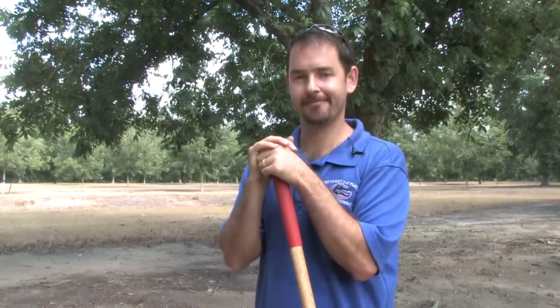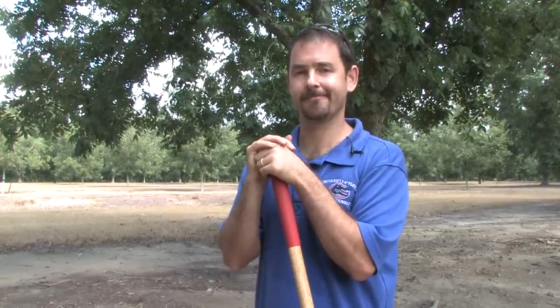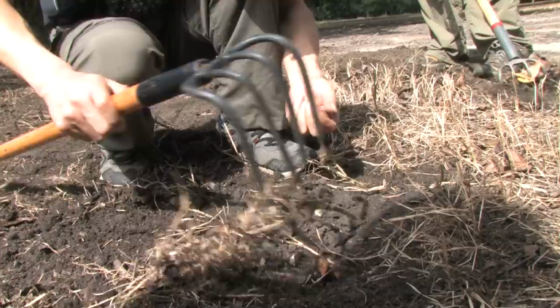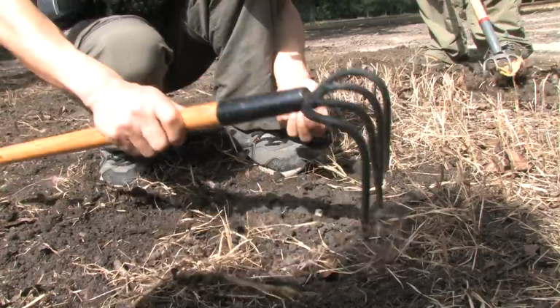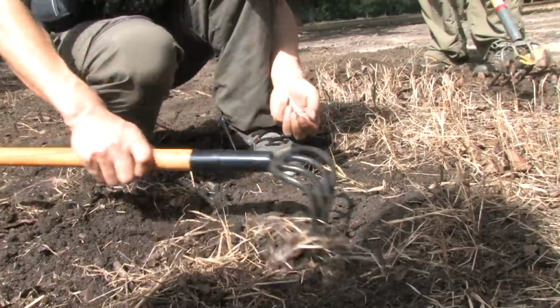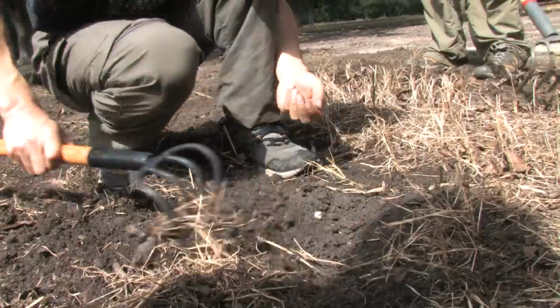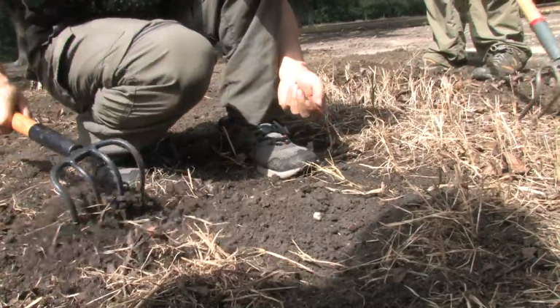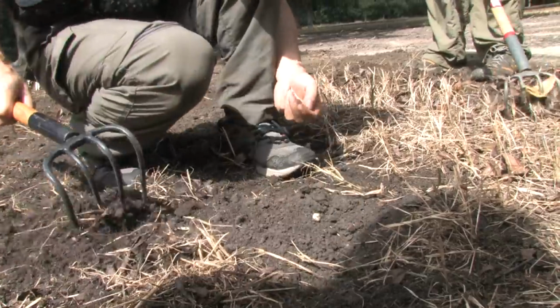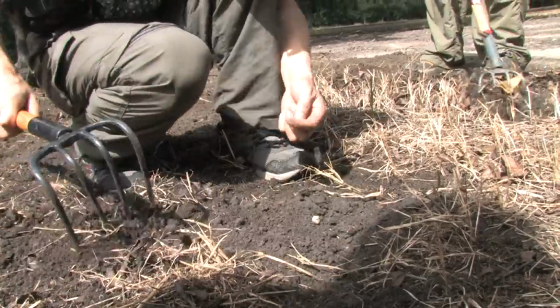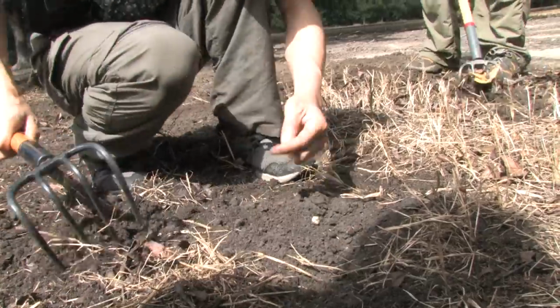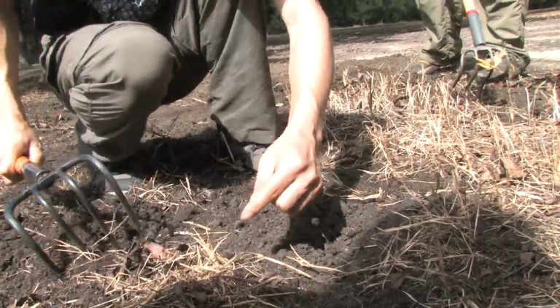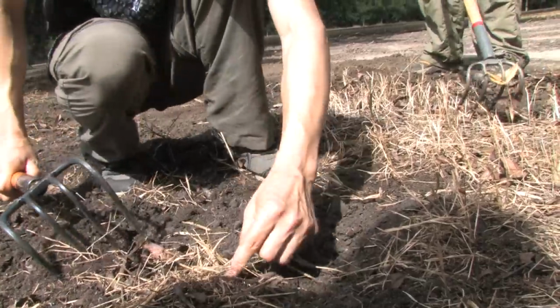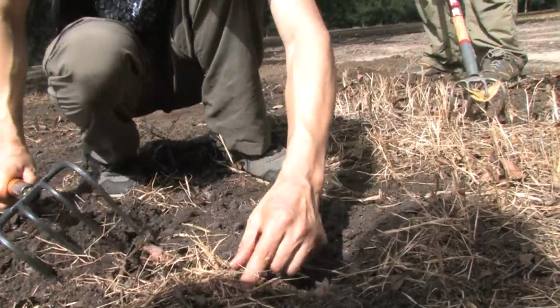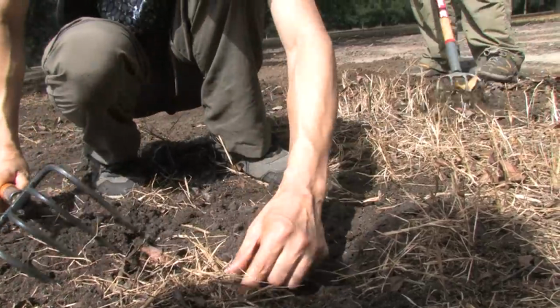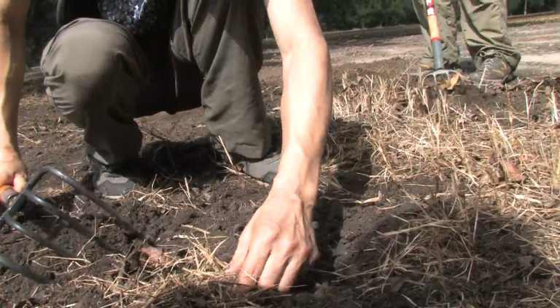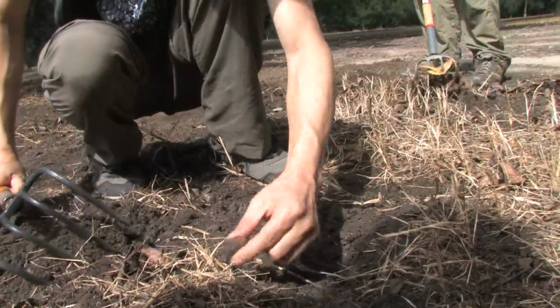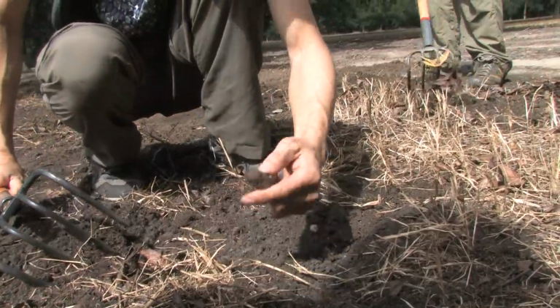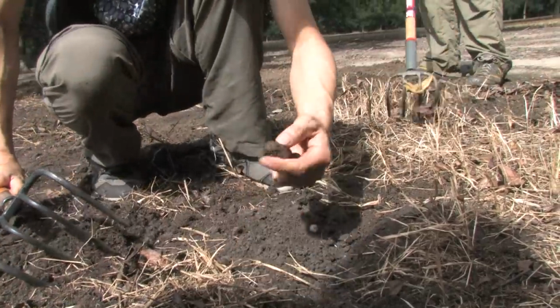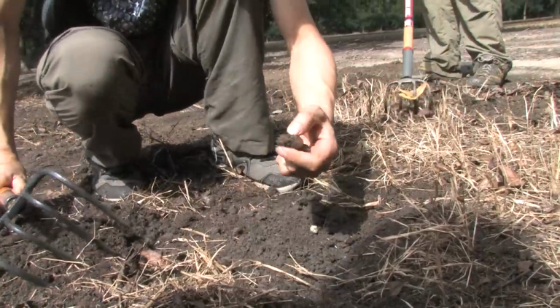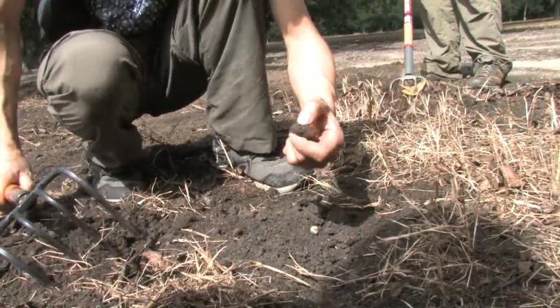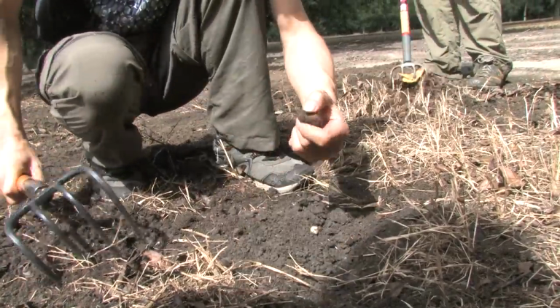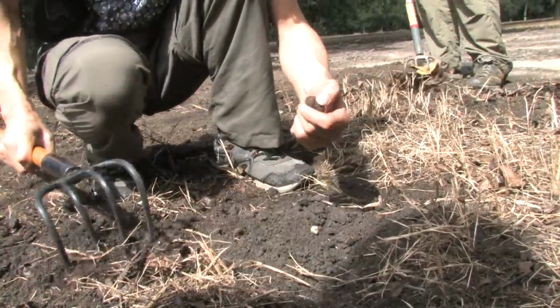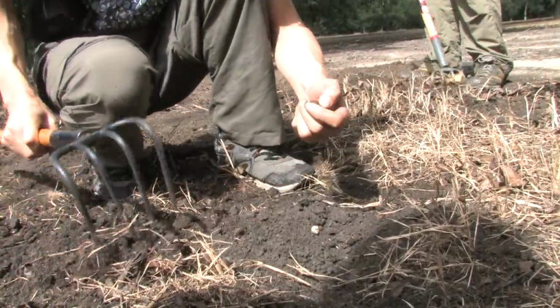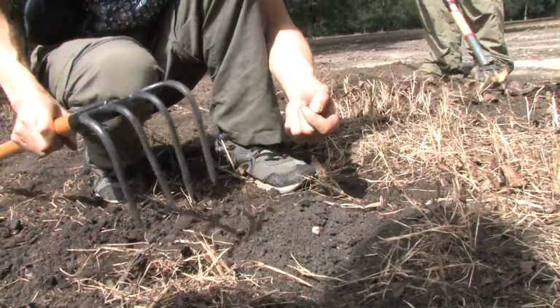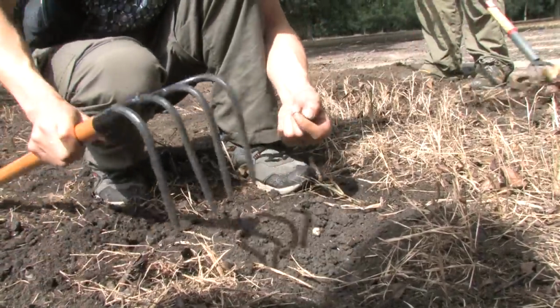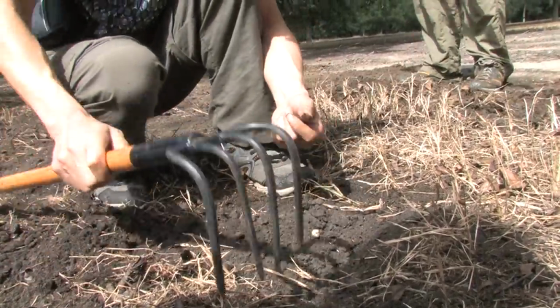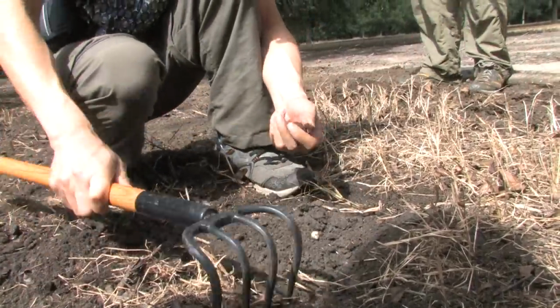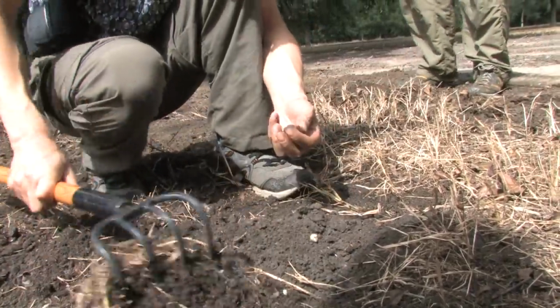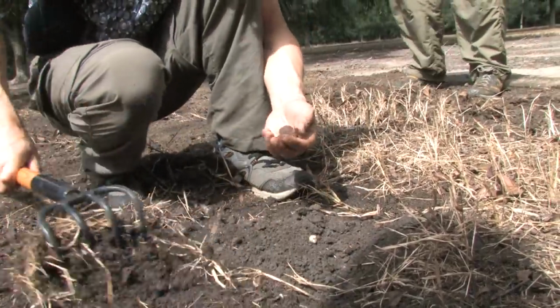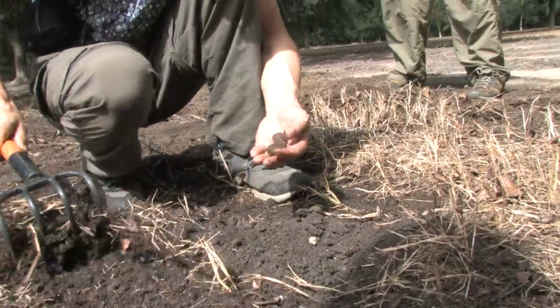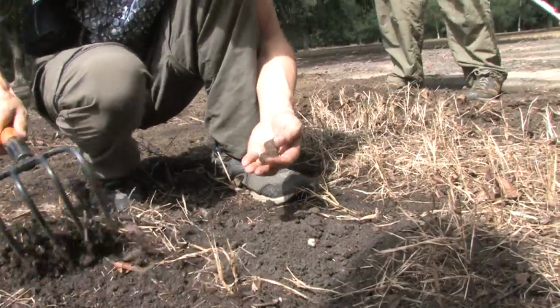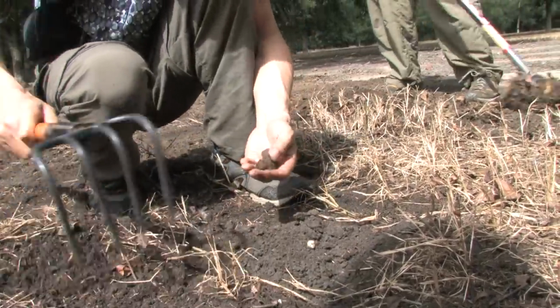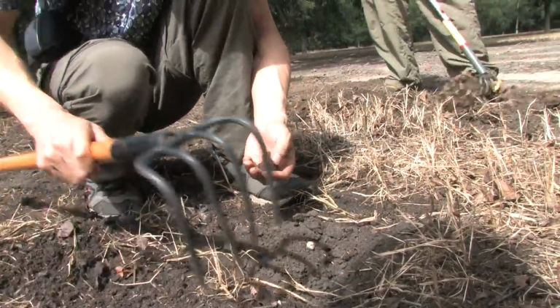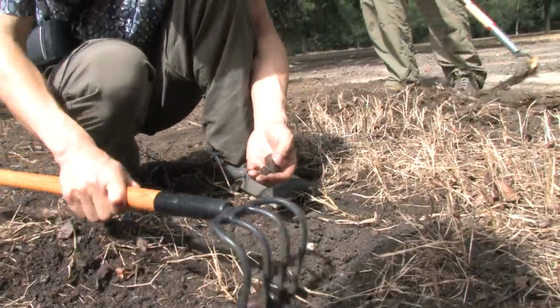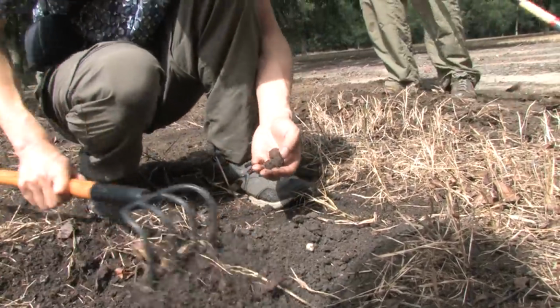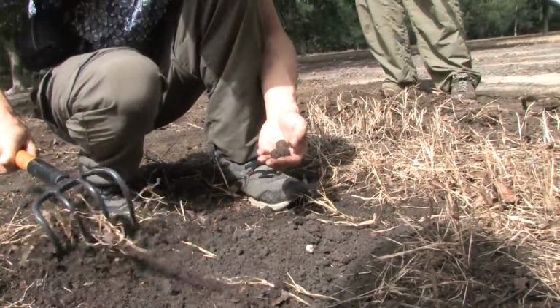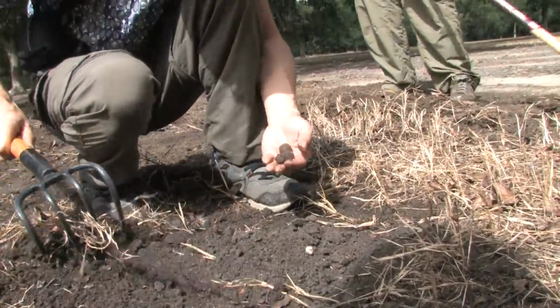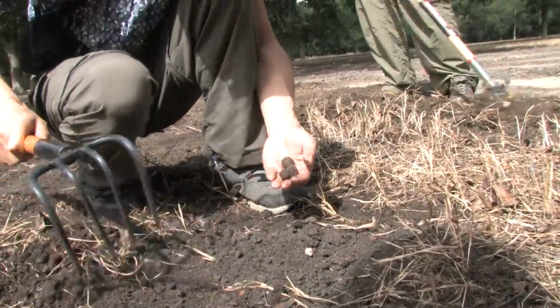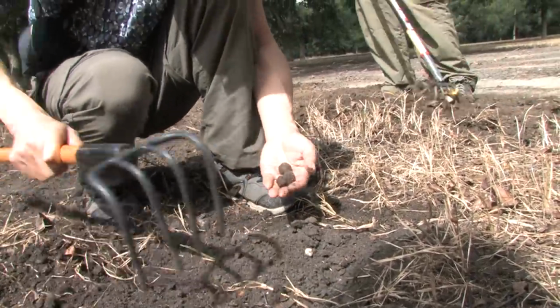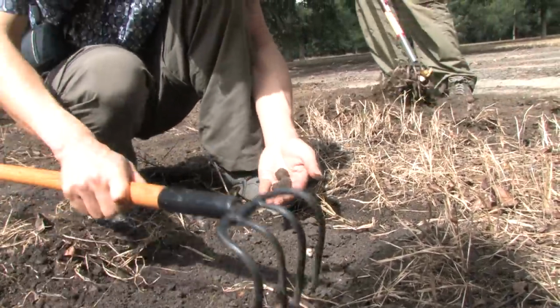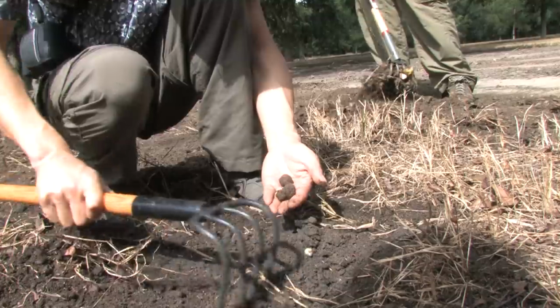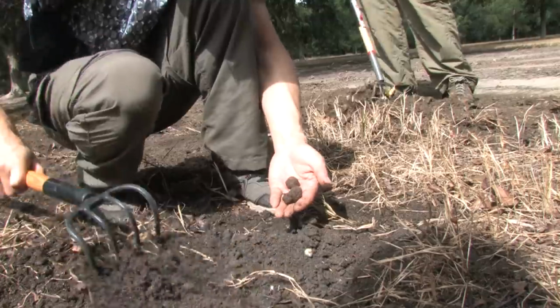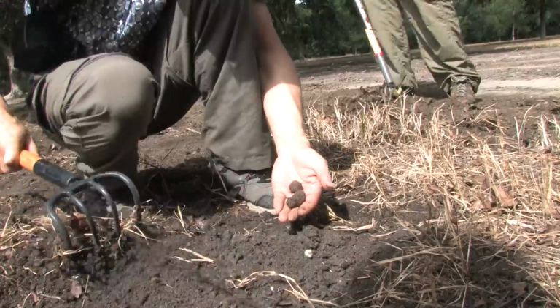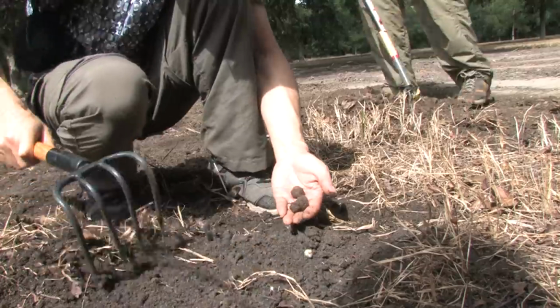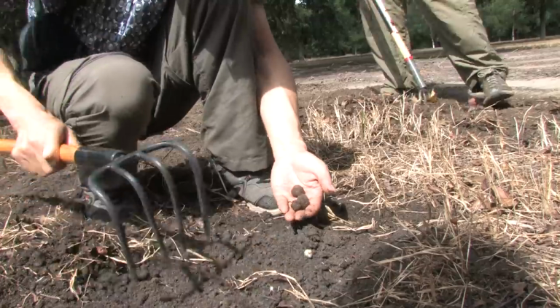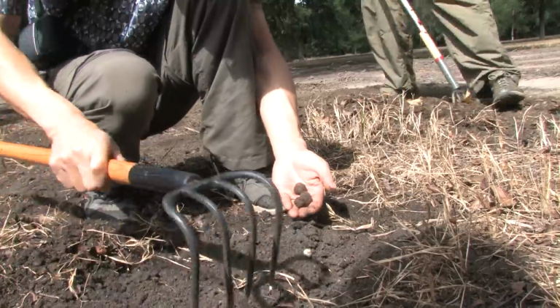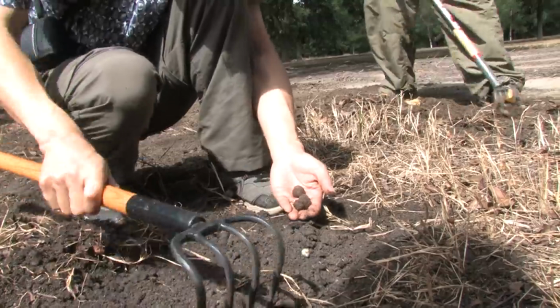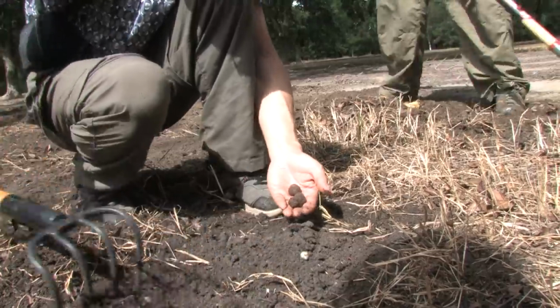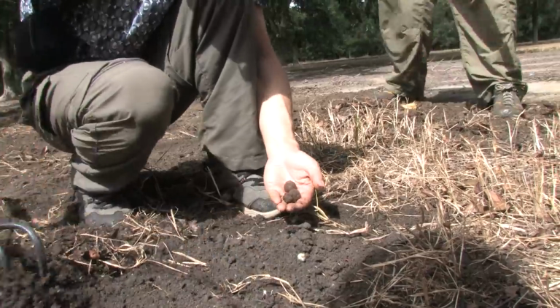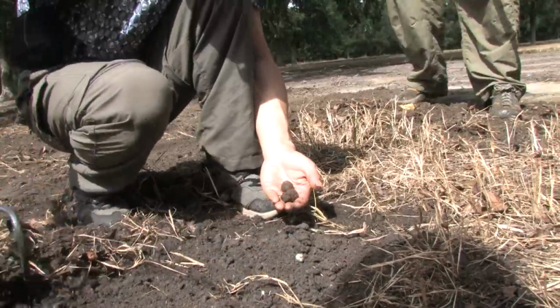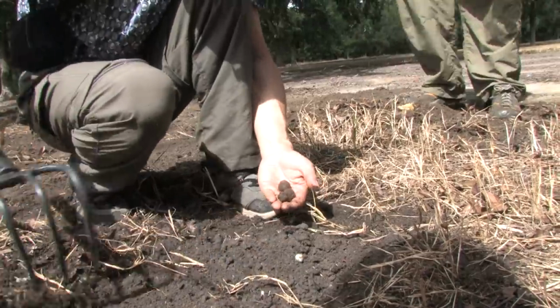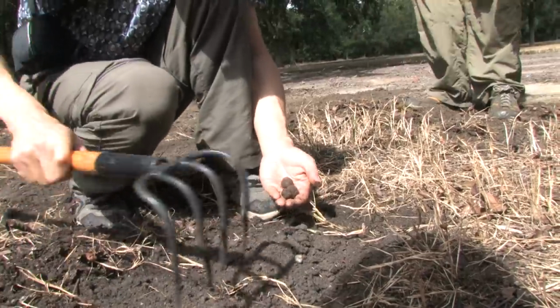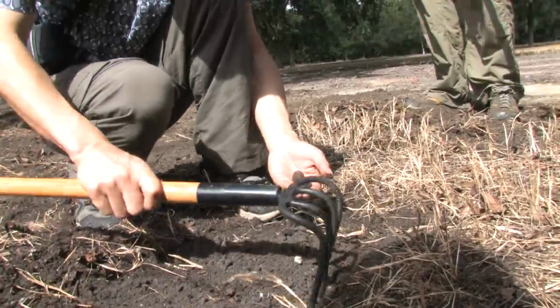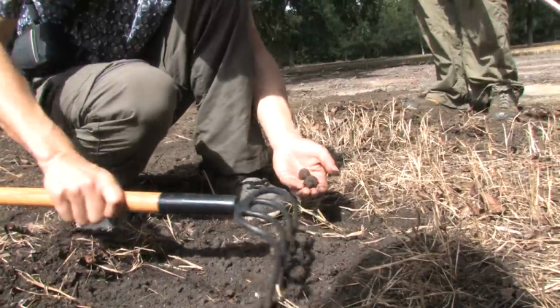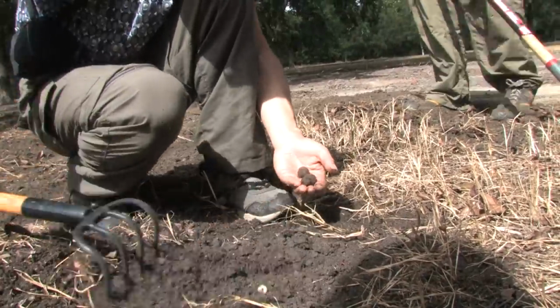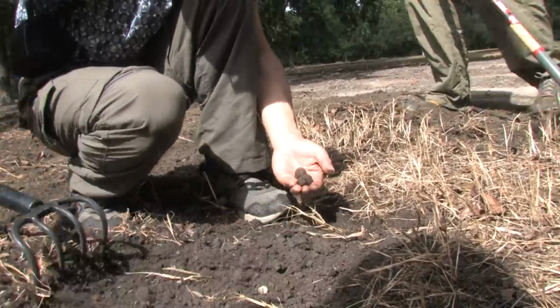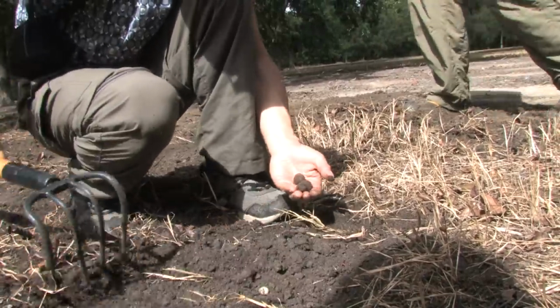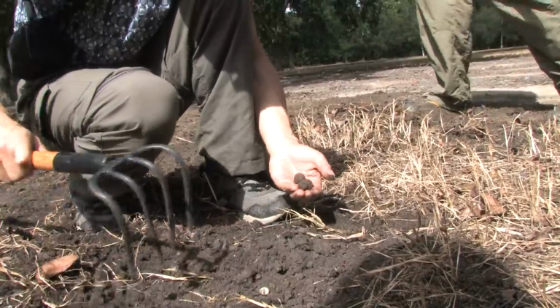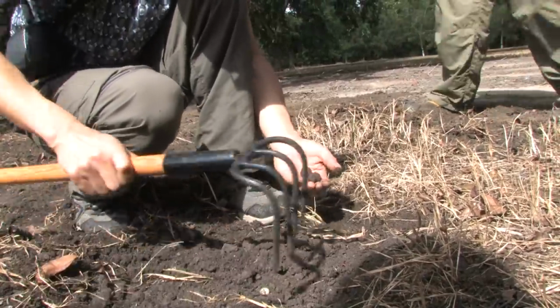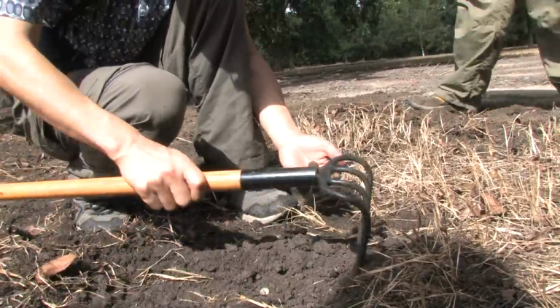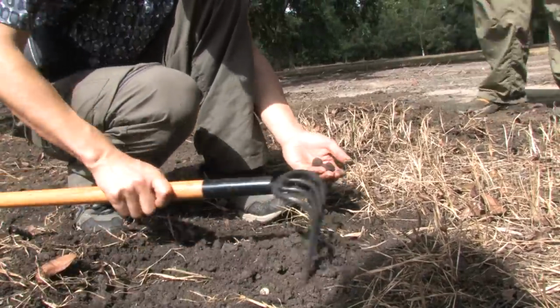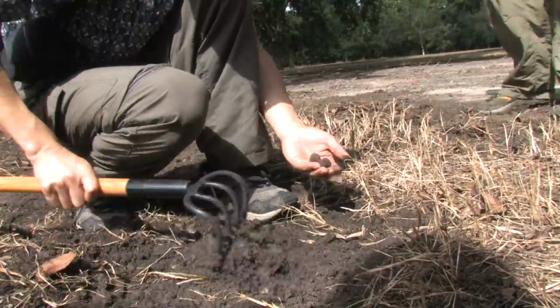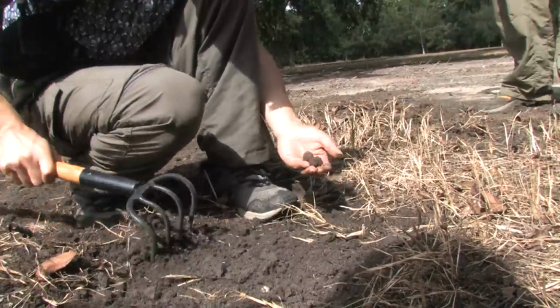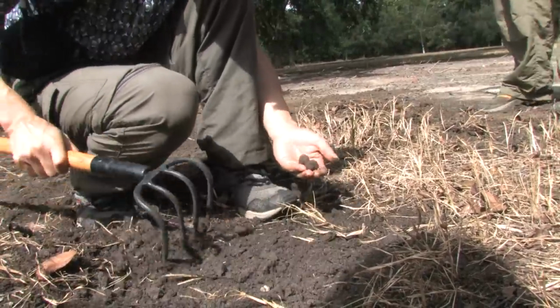We're raking to get fresh truffles for inoculating onto trees and perhaps for consumption too if we have enough.